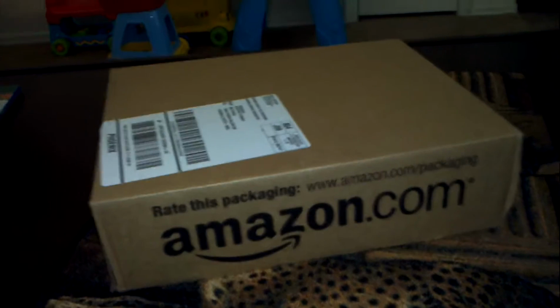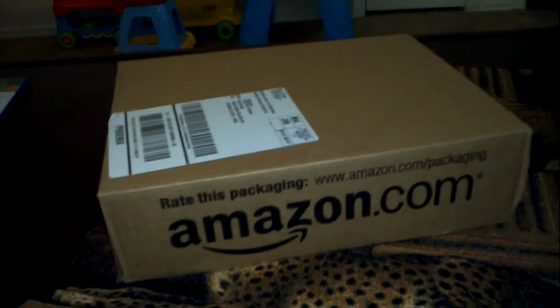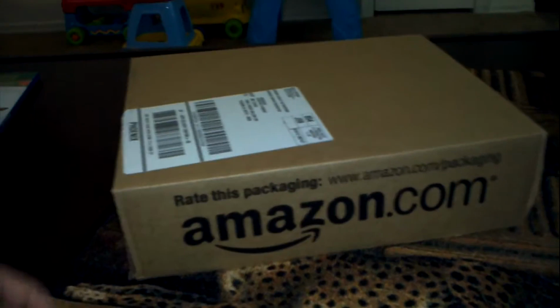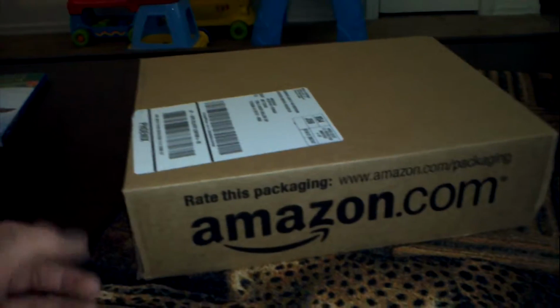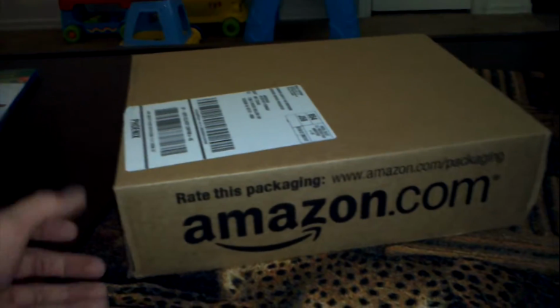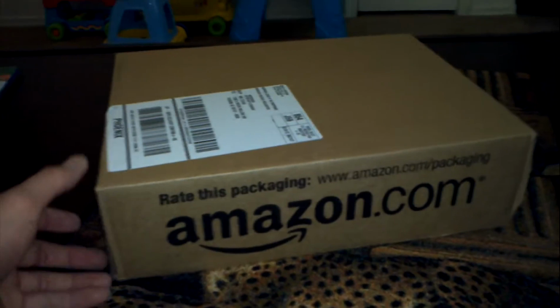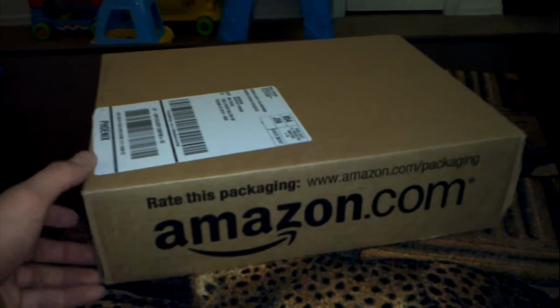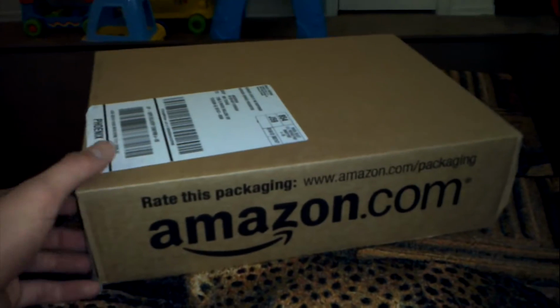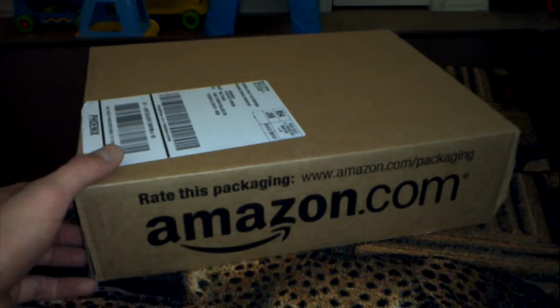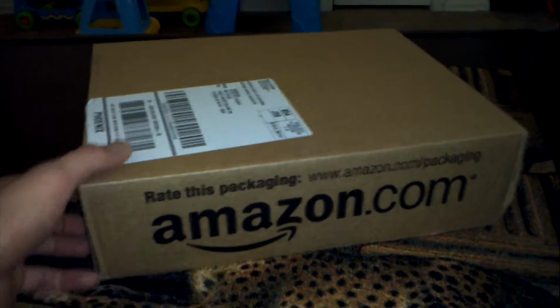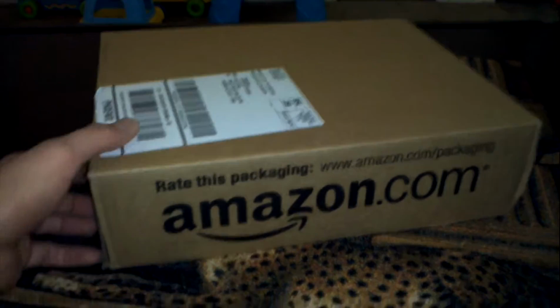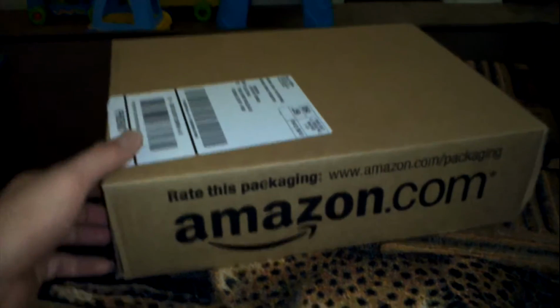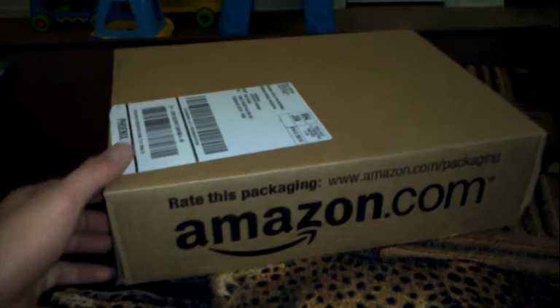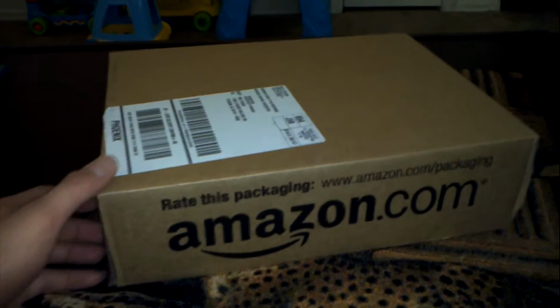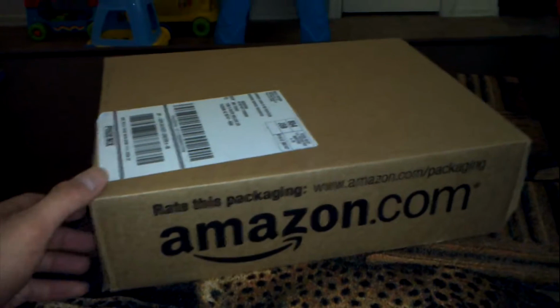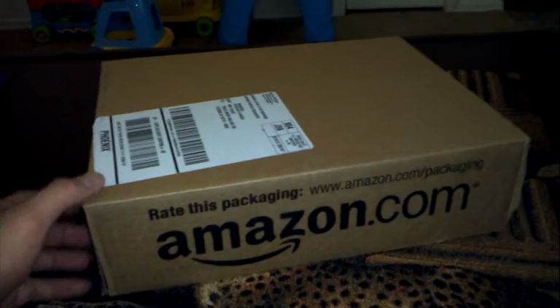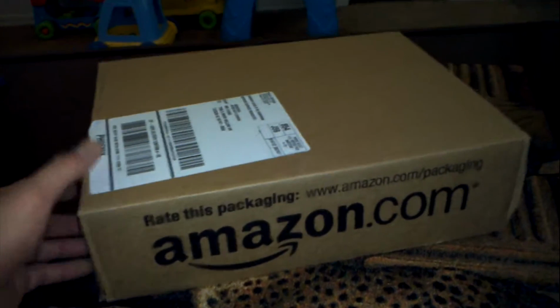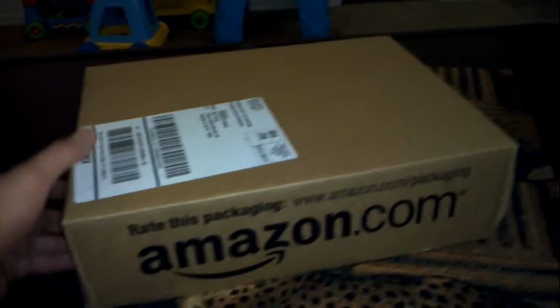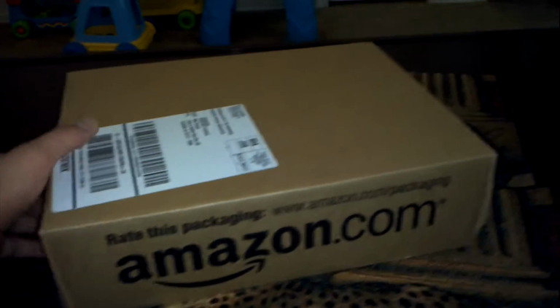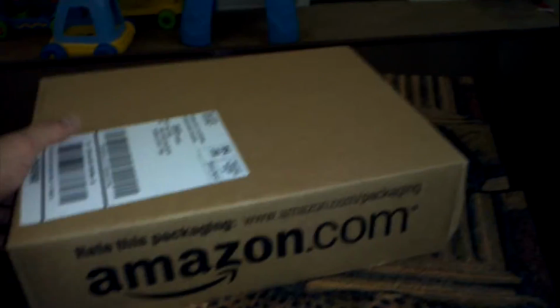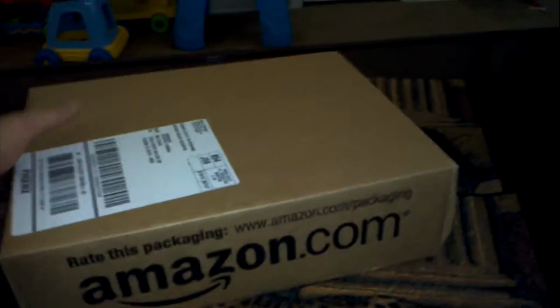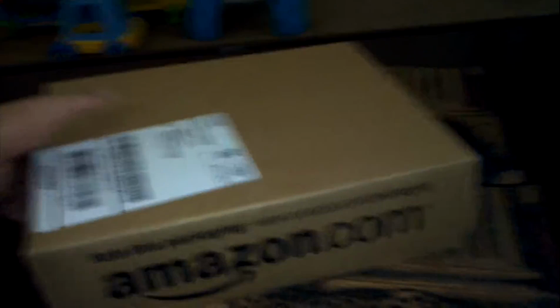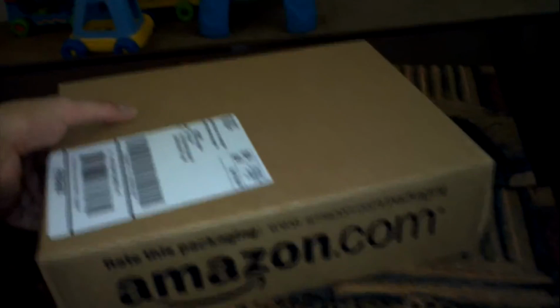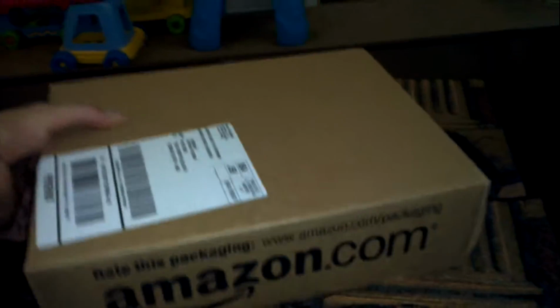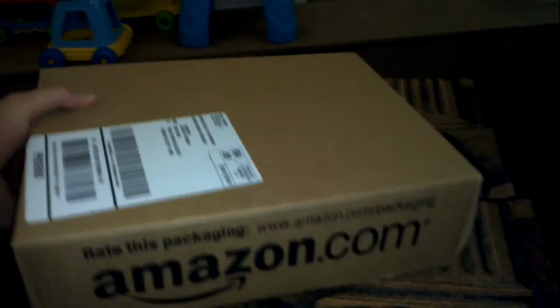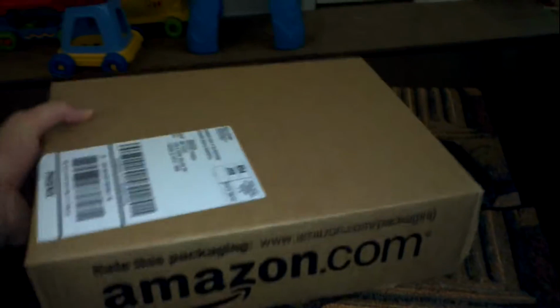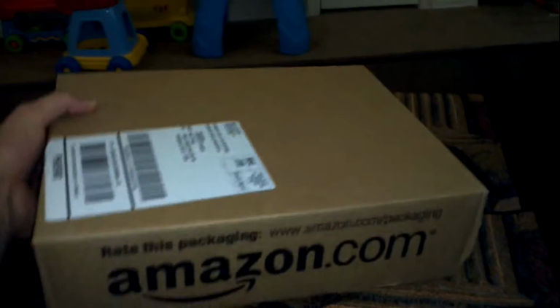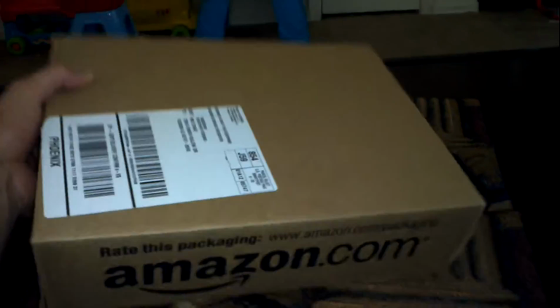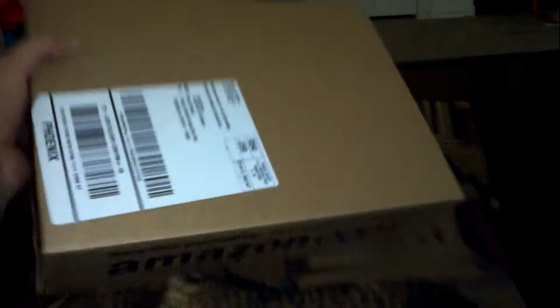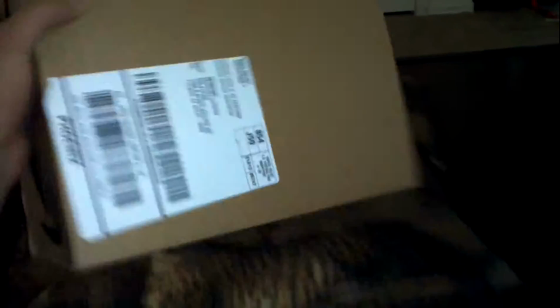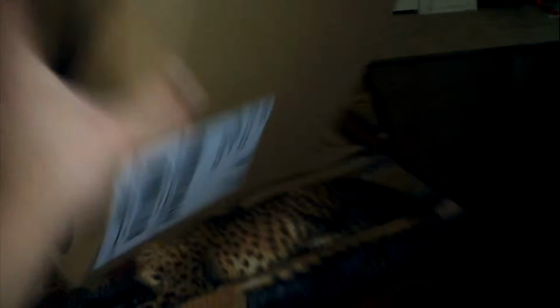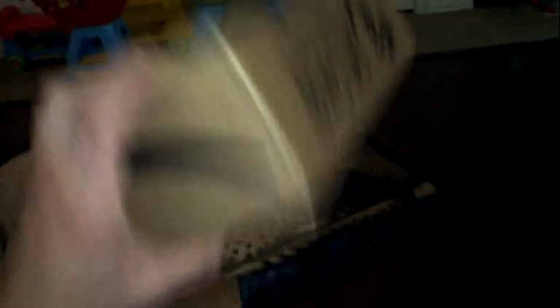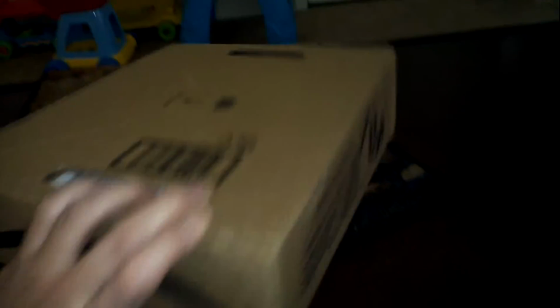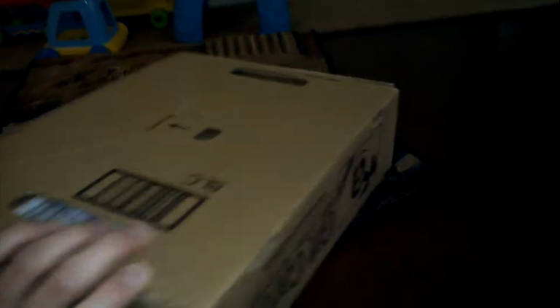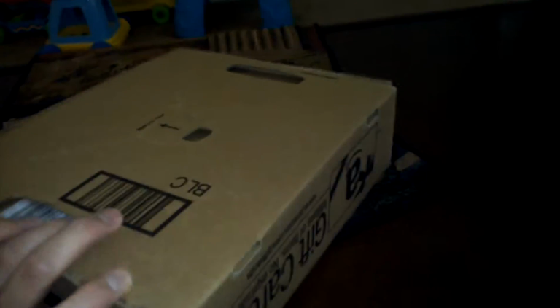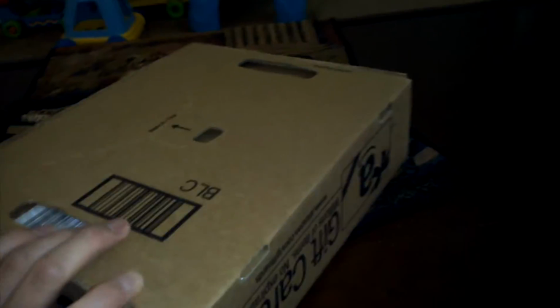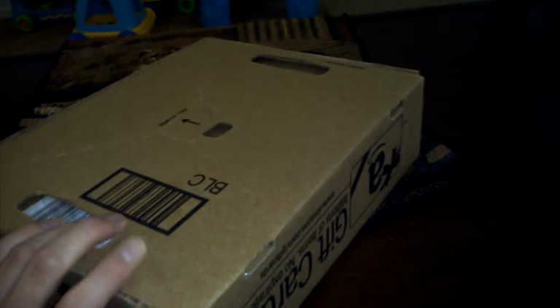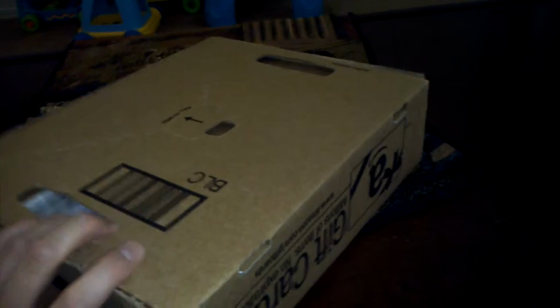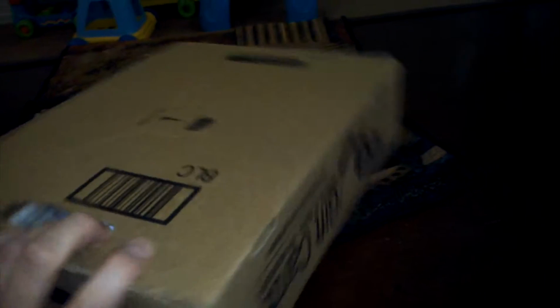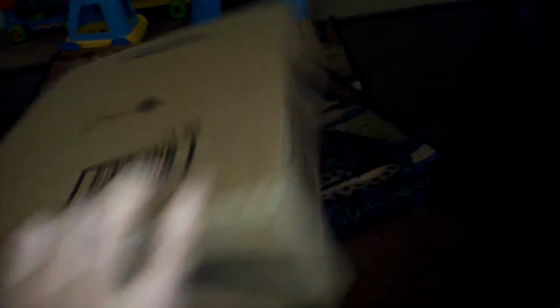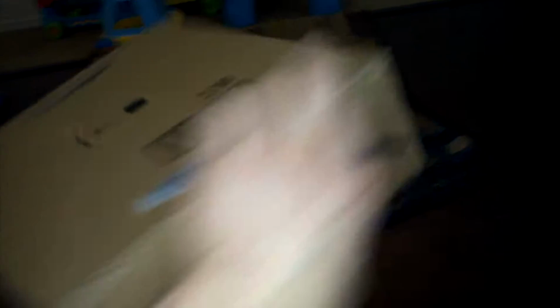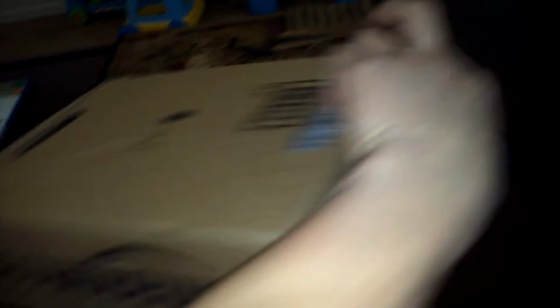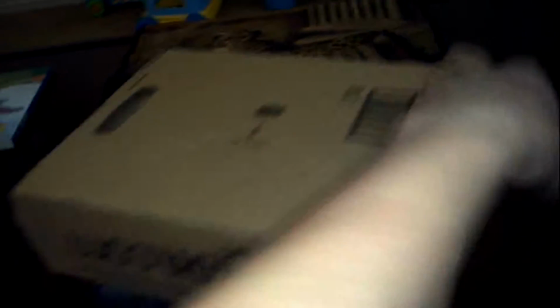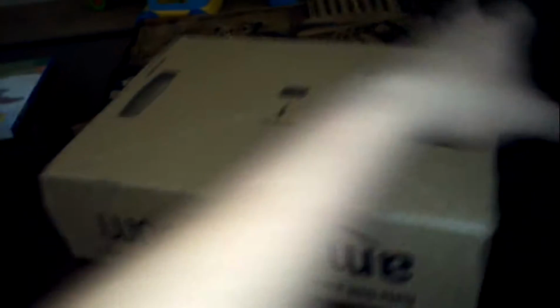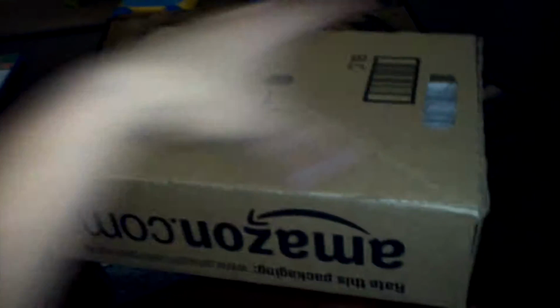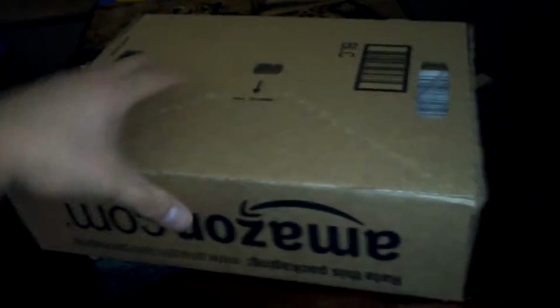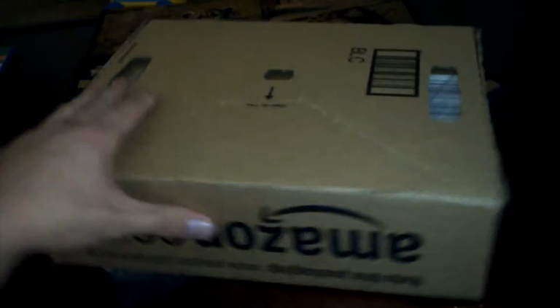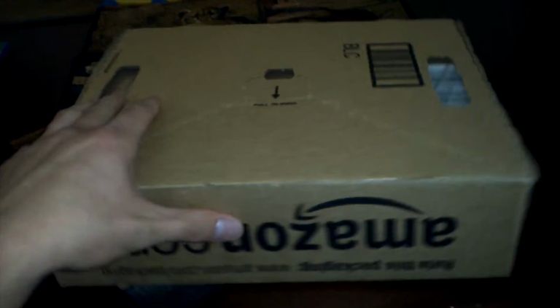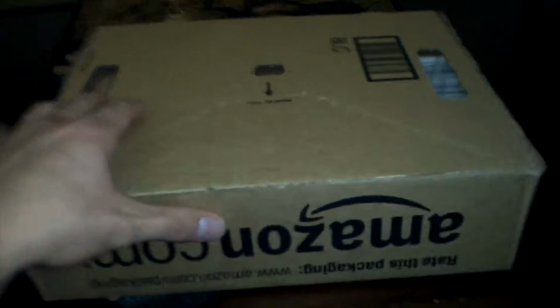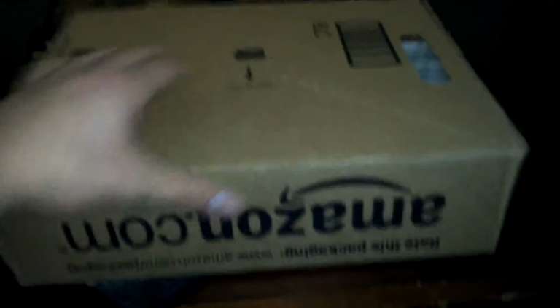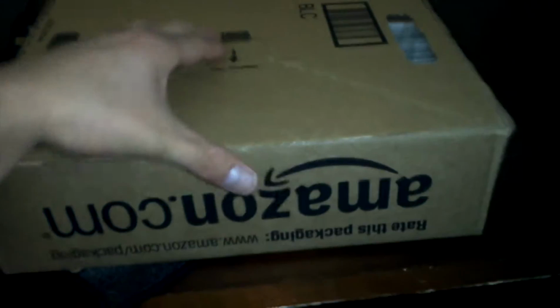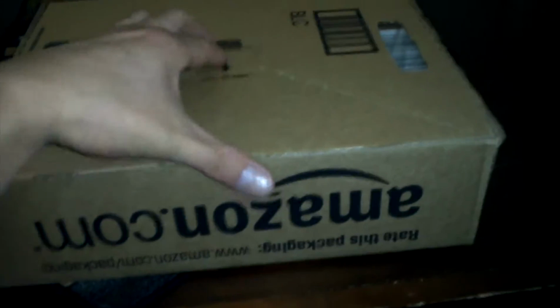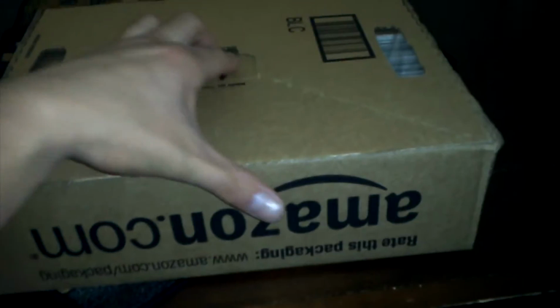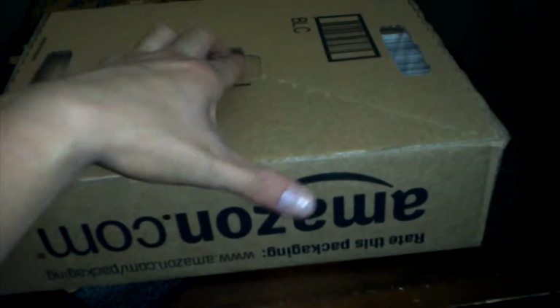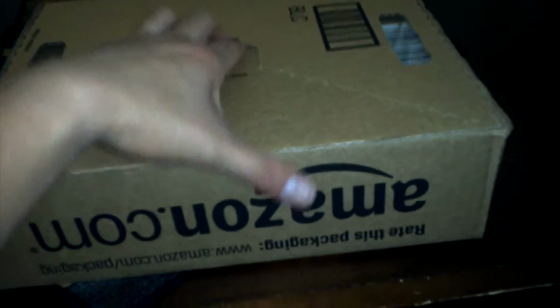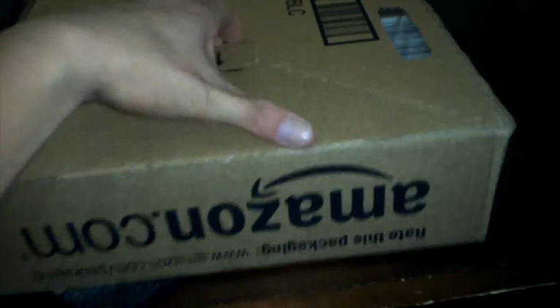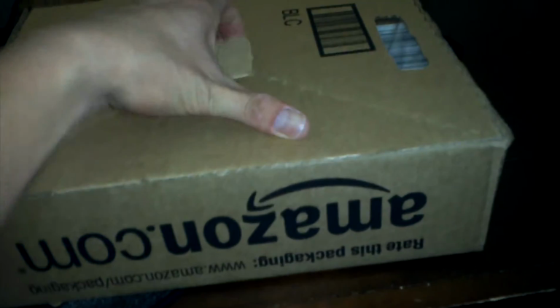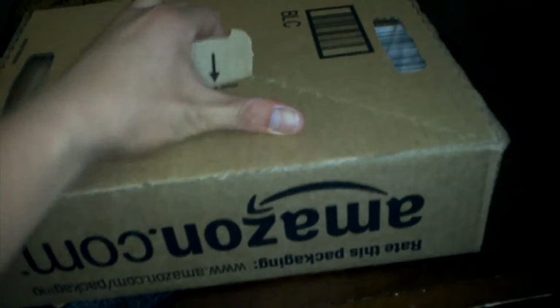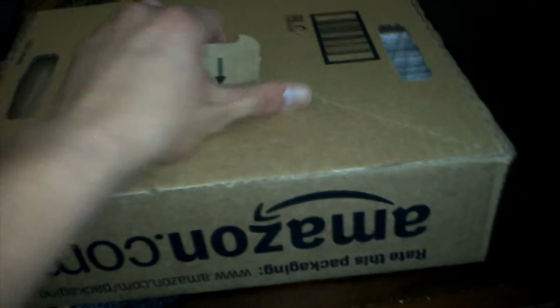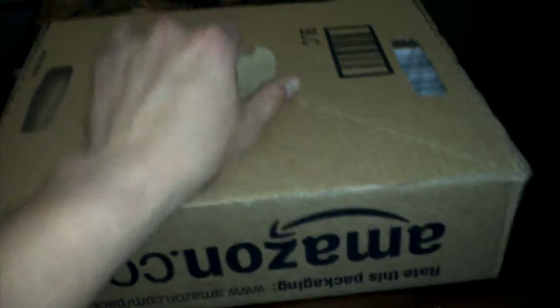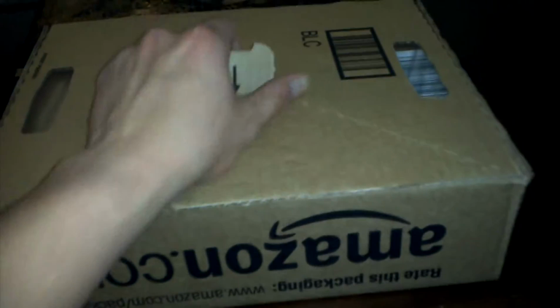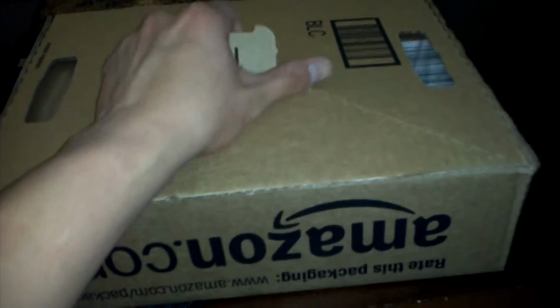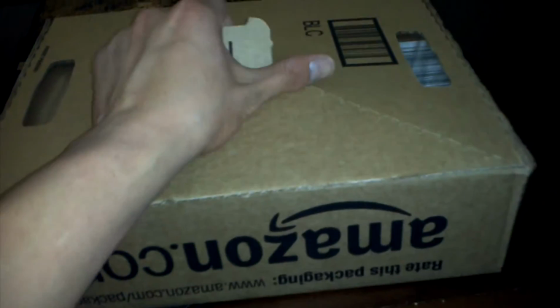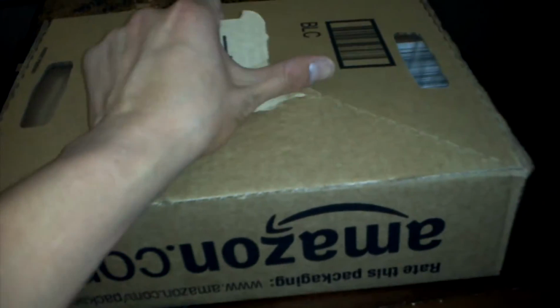Hey guys, it's Mr. Johnny Blaze here. Got our package in the mail today. Just wanted to do one of those unboxing videos like everybody does.